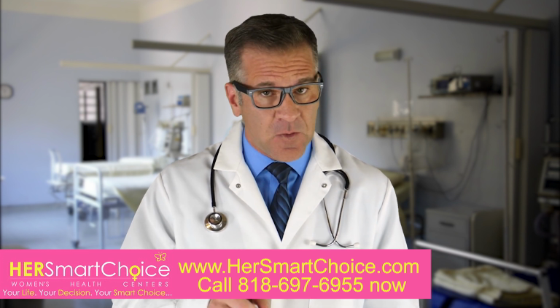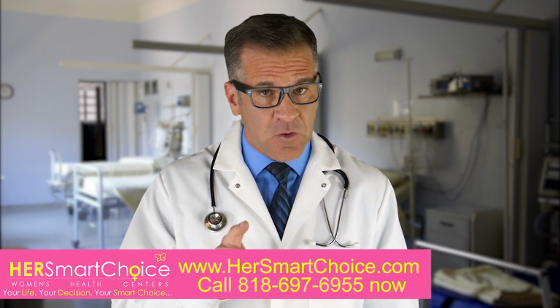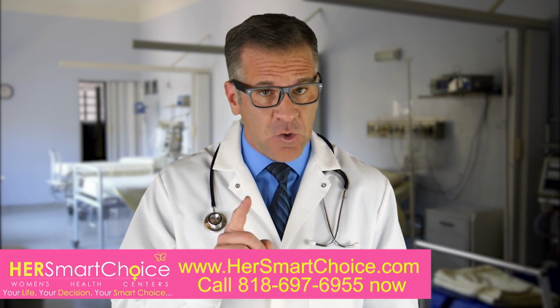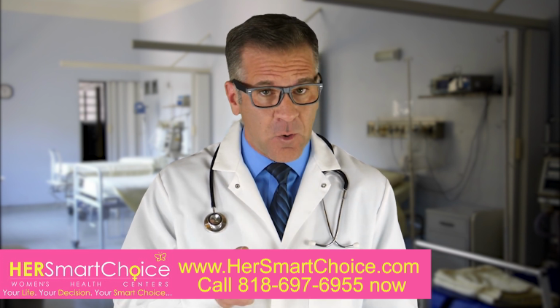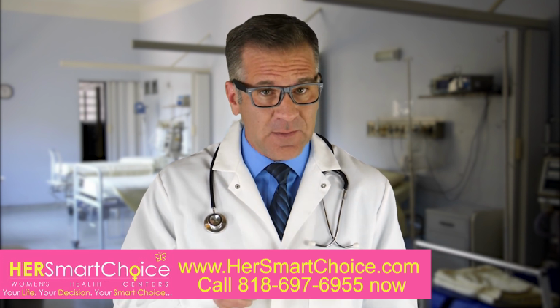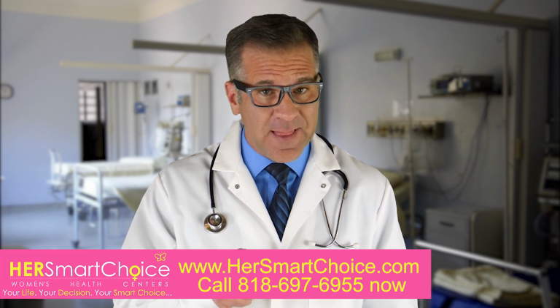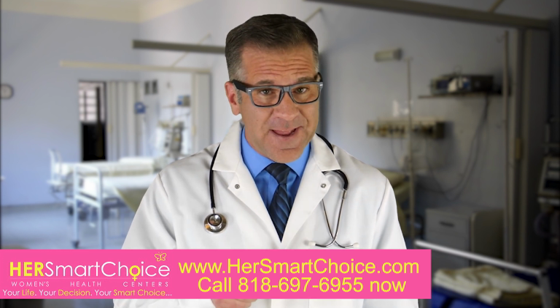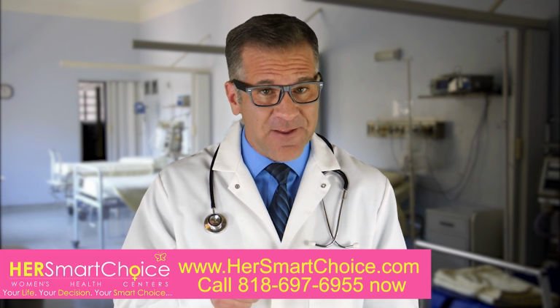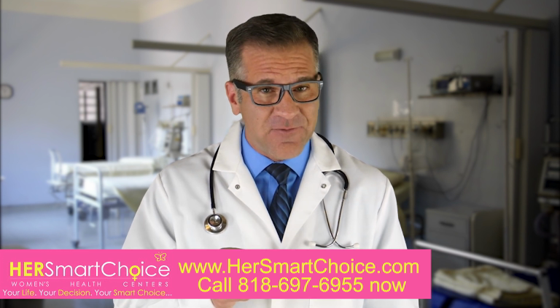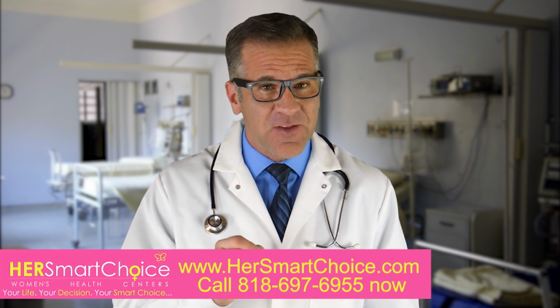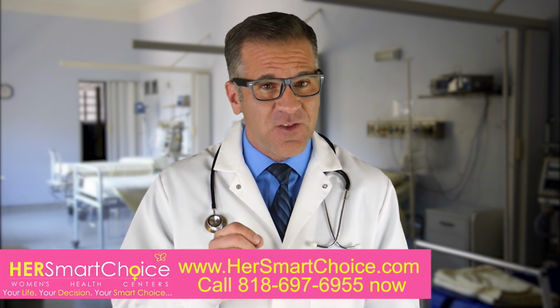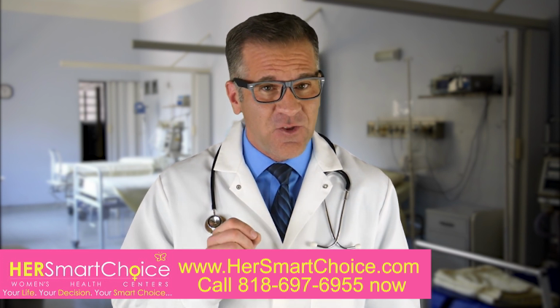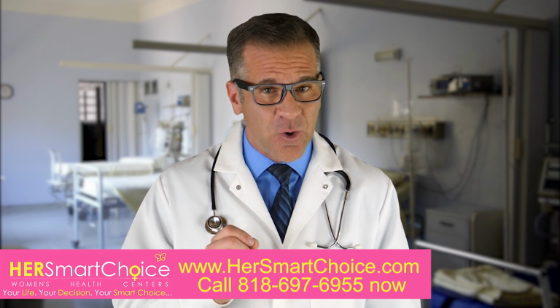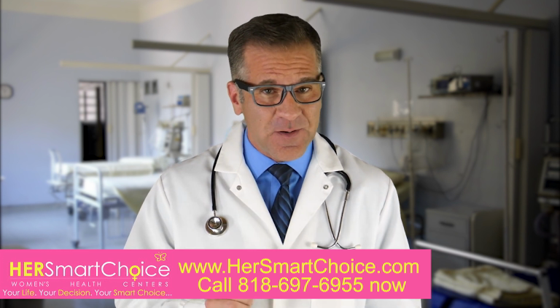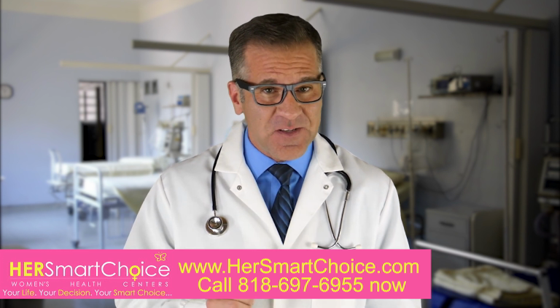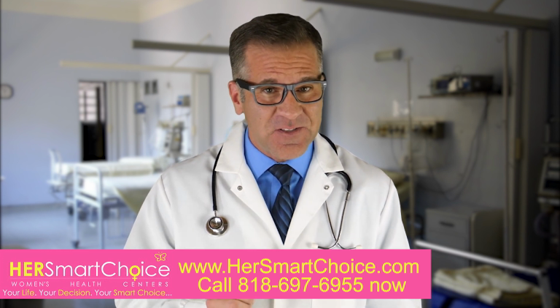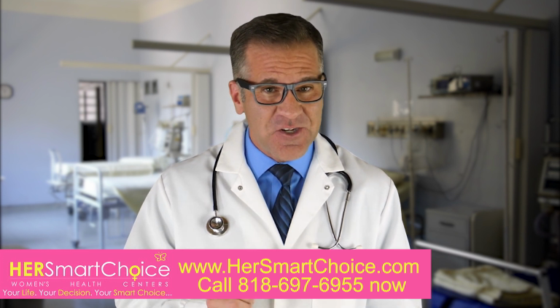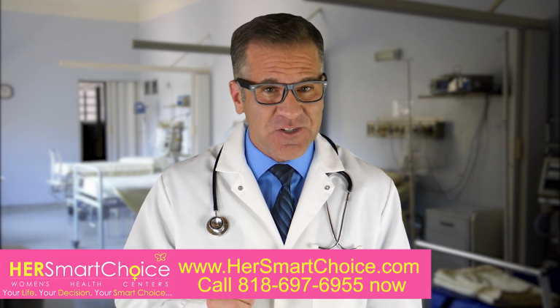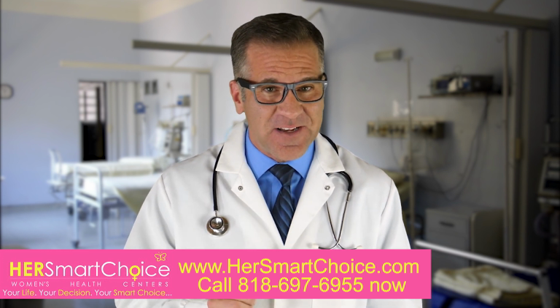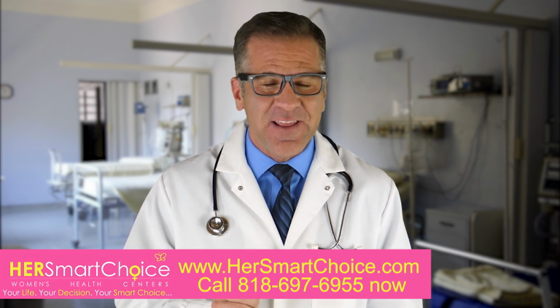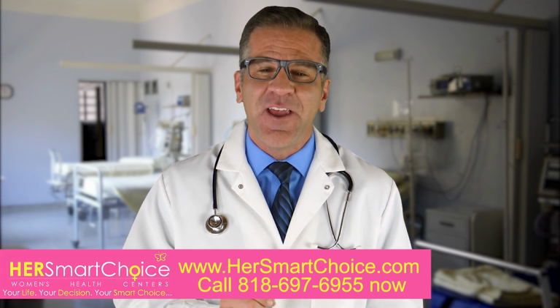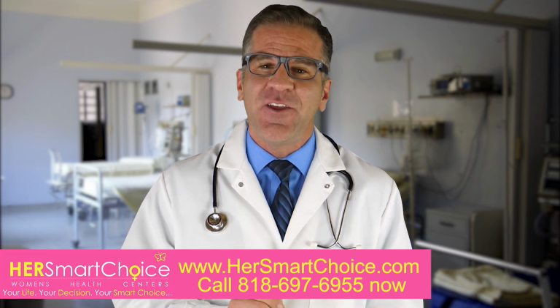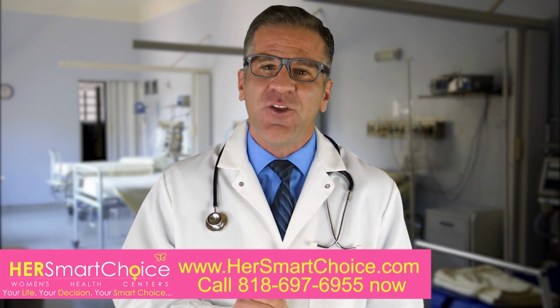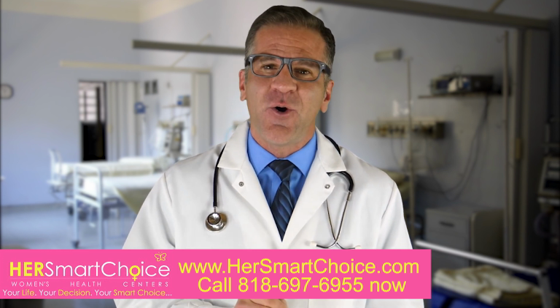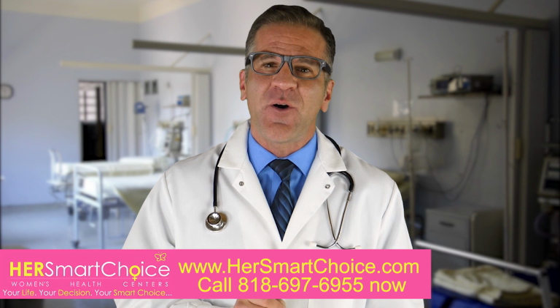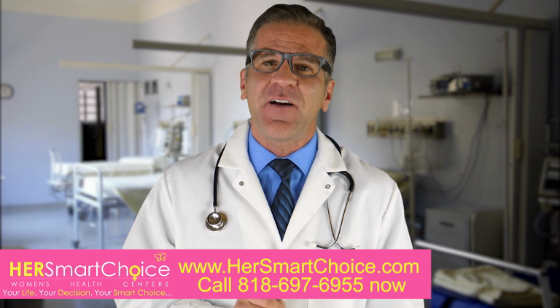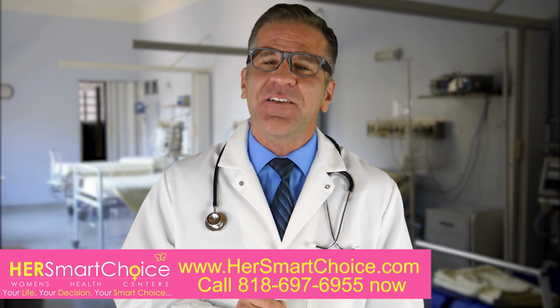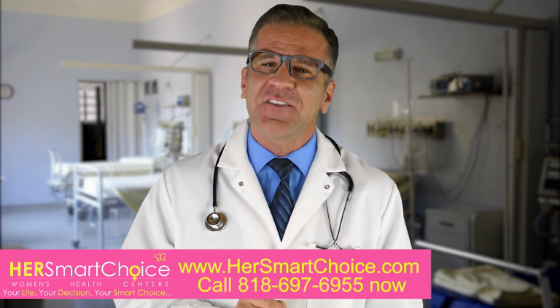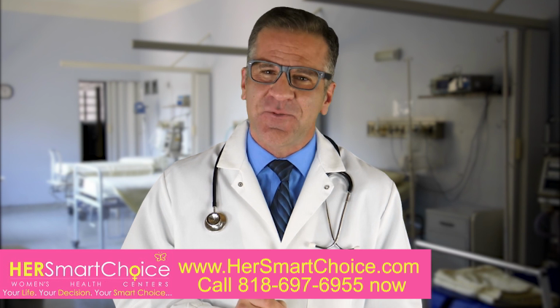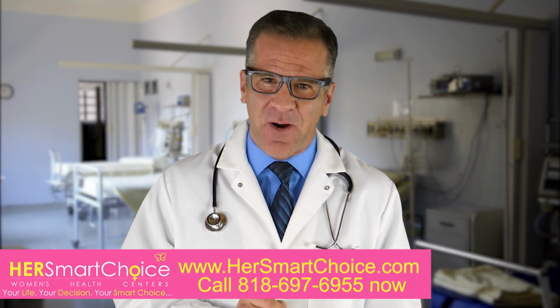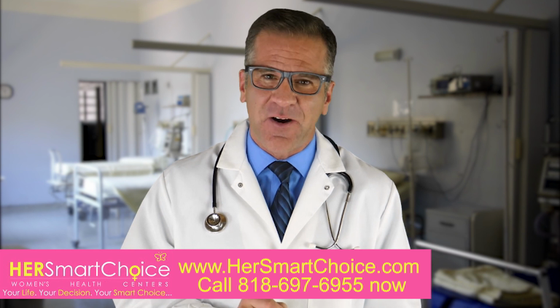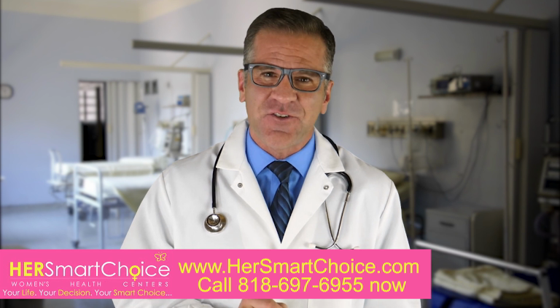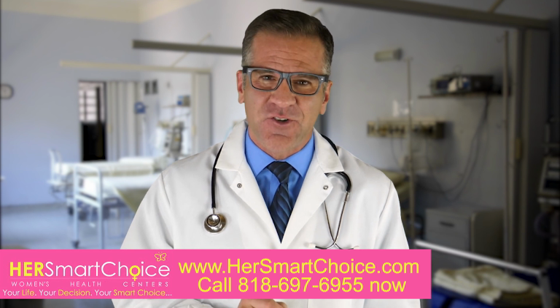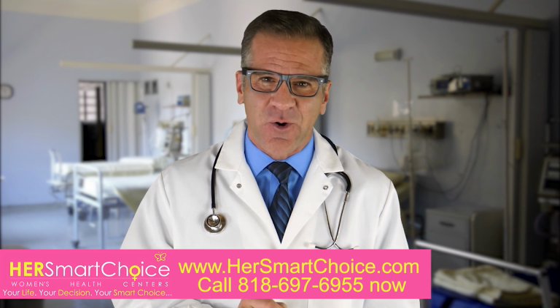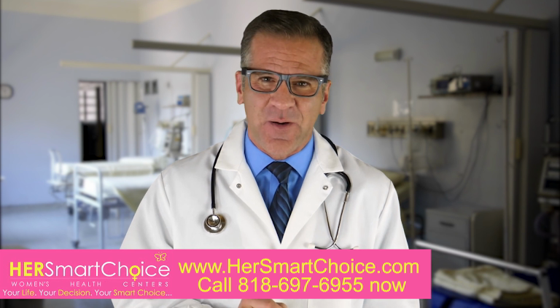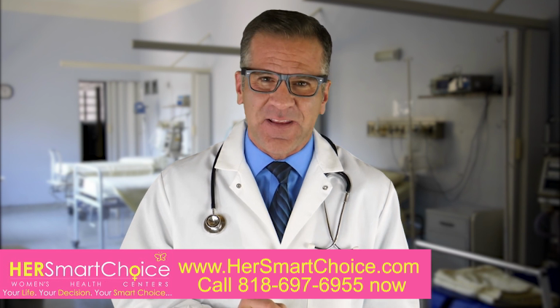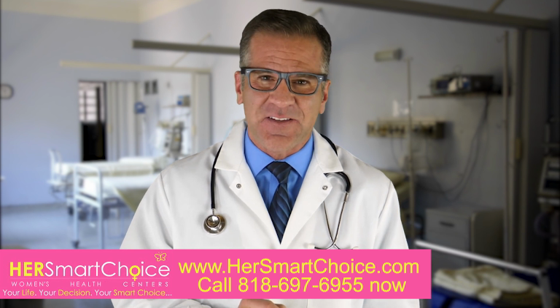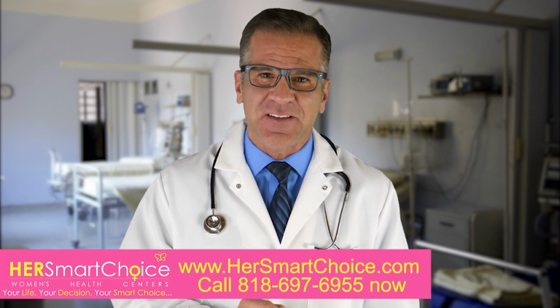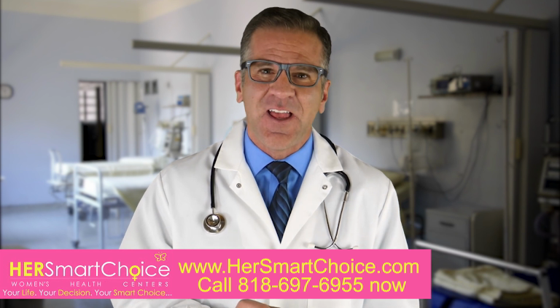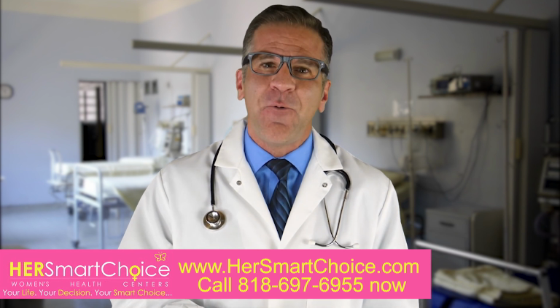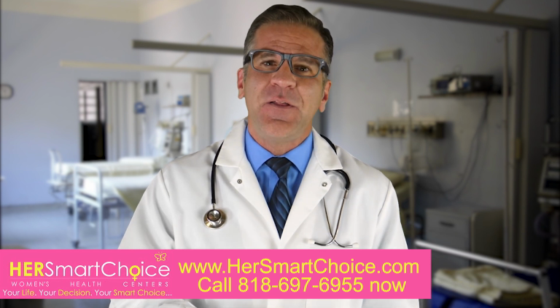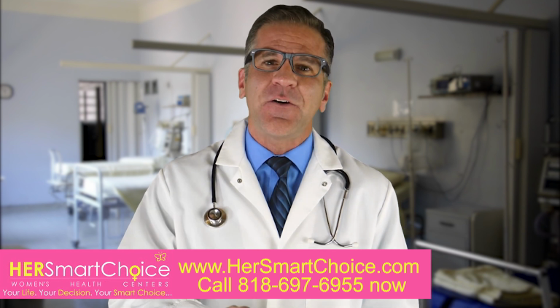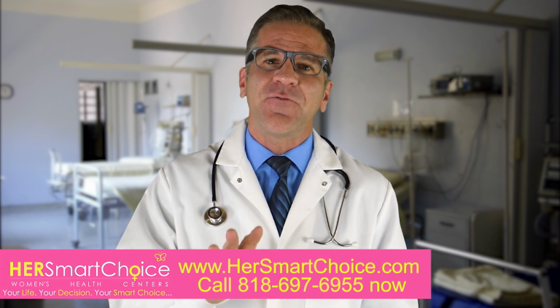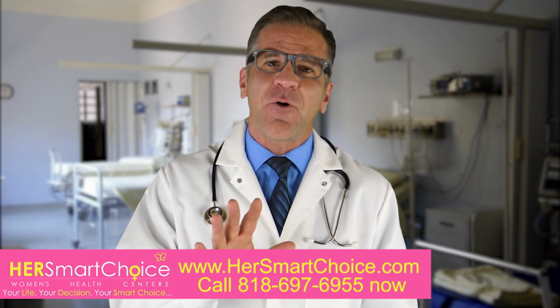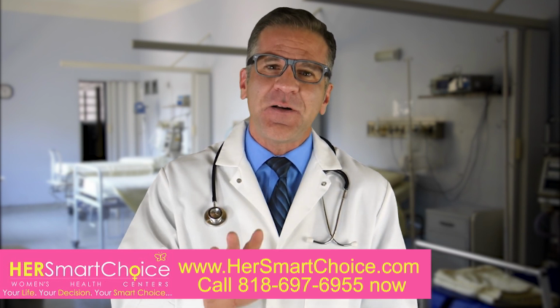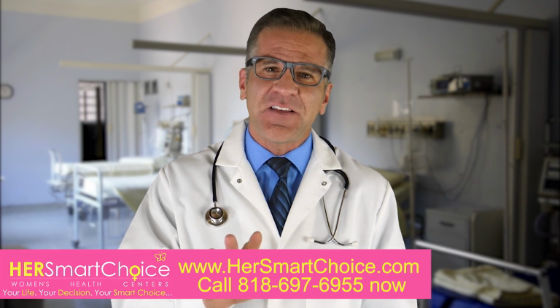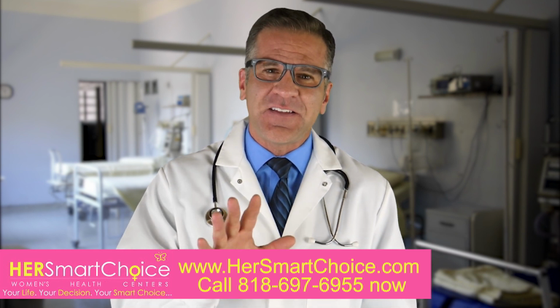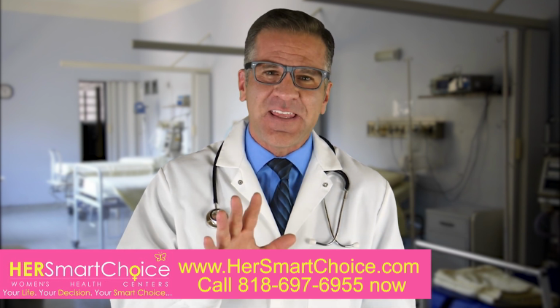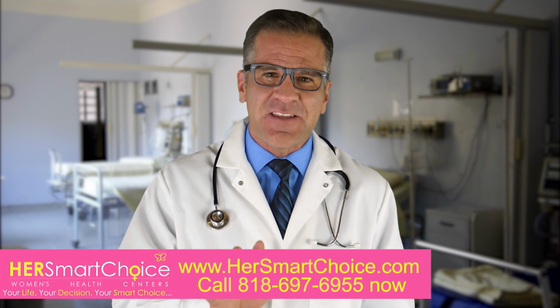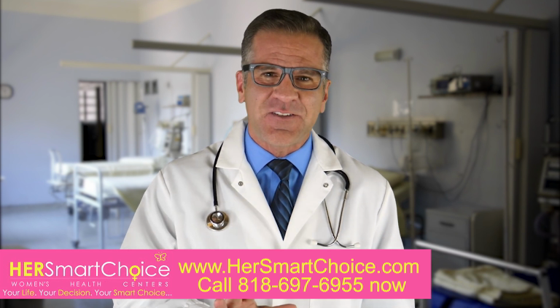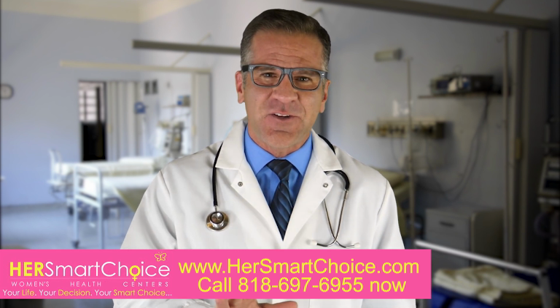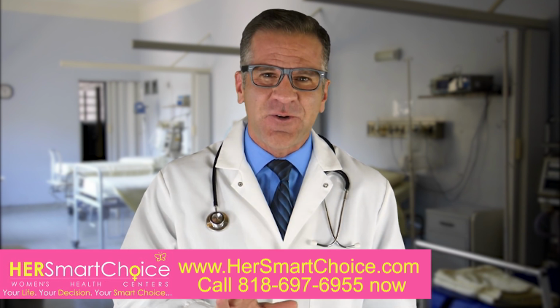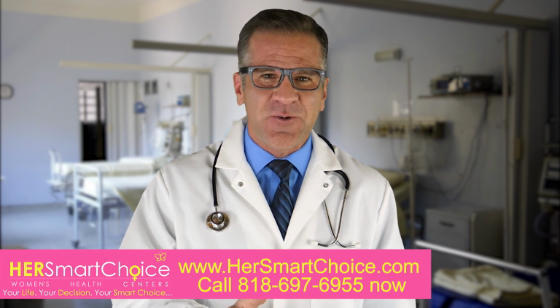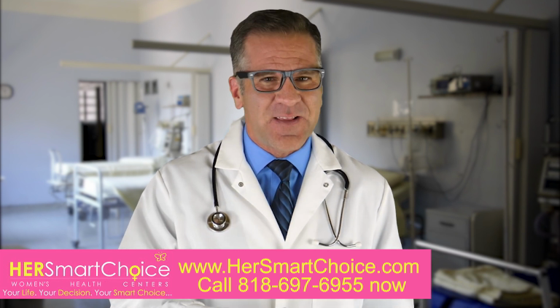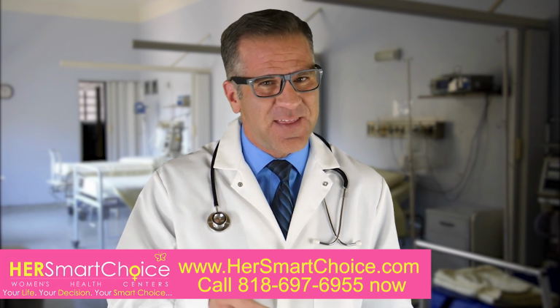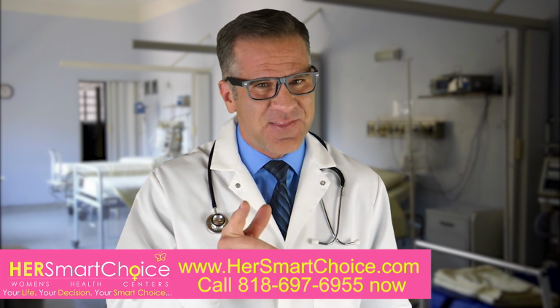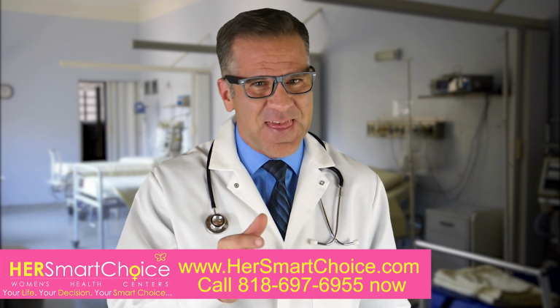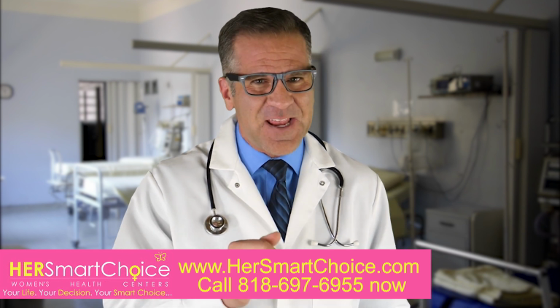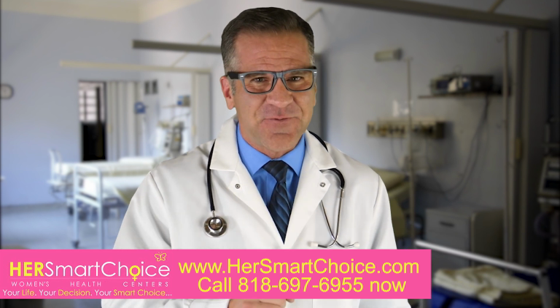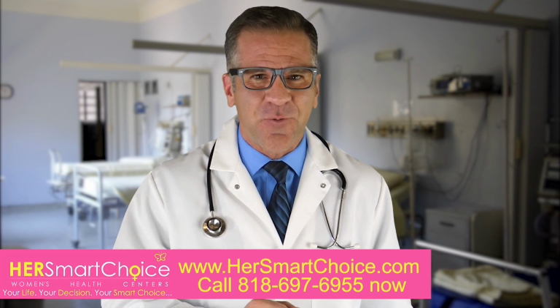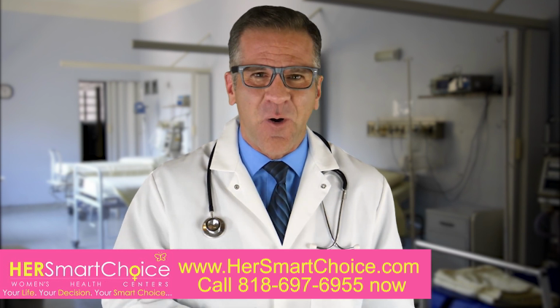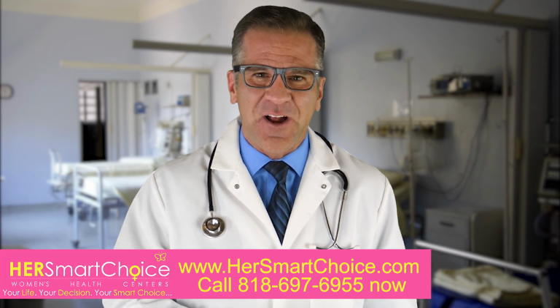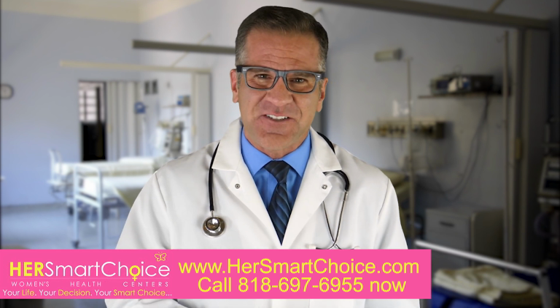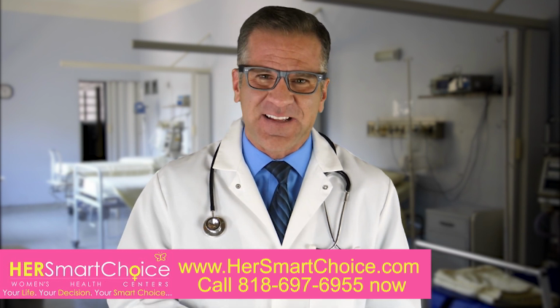Your life, your decision, your smart choice. We look forward to seeing you soon. Thanks for watching.